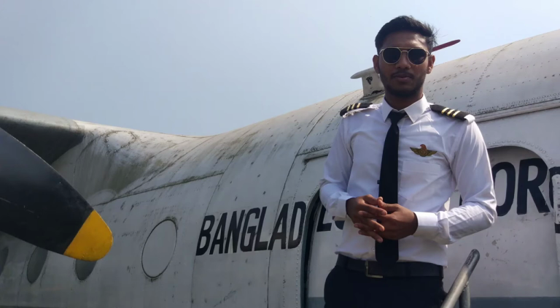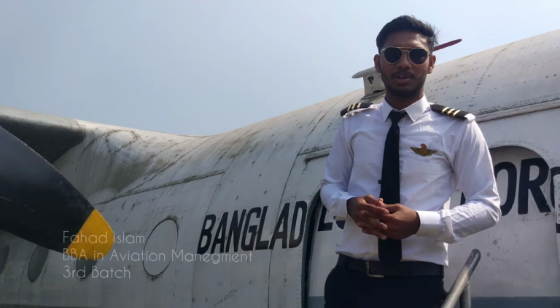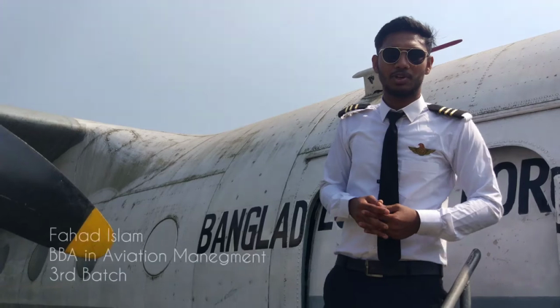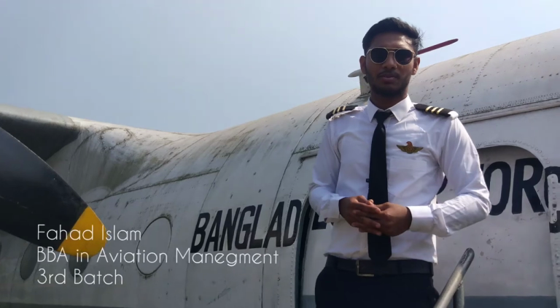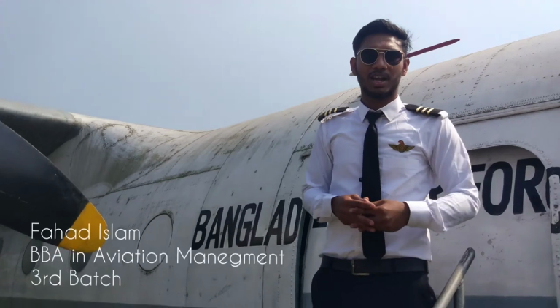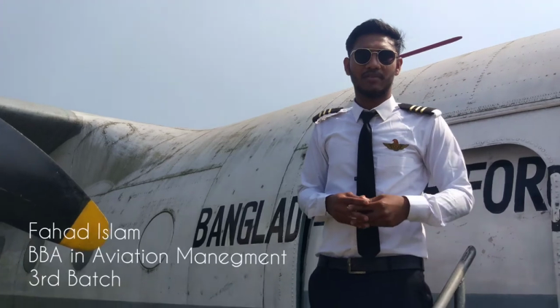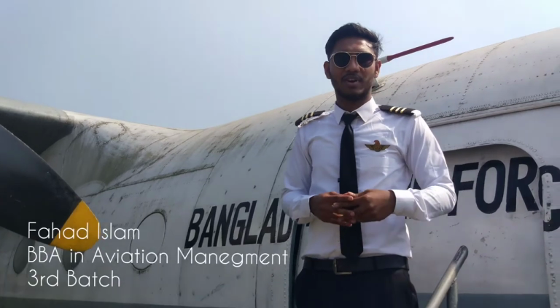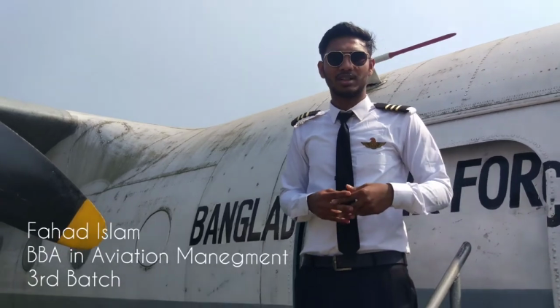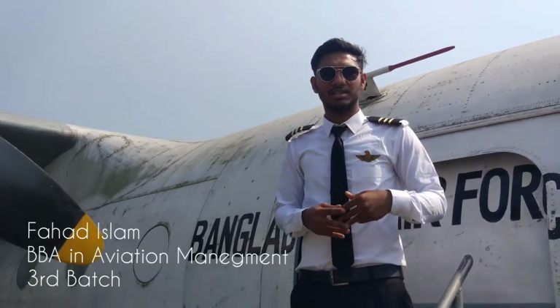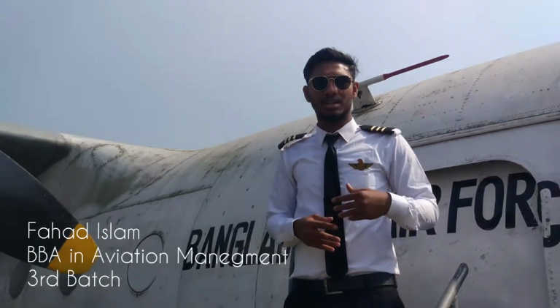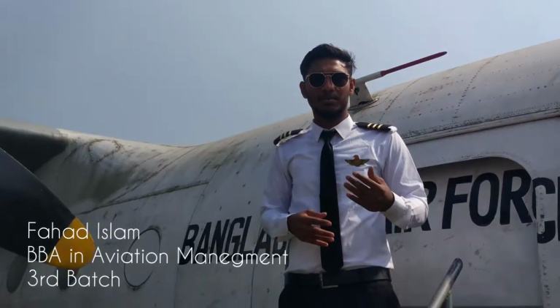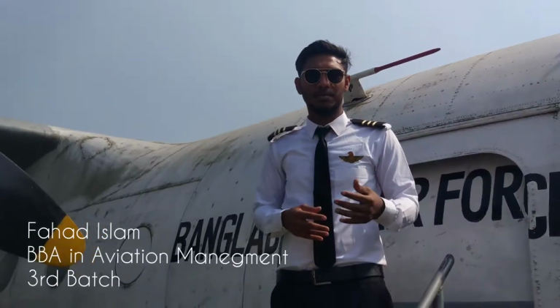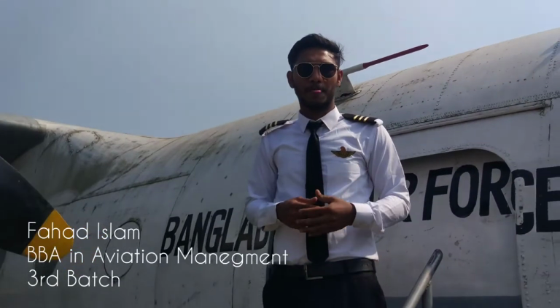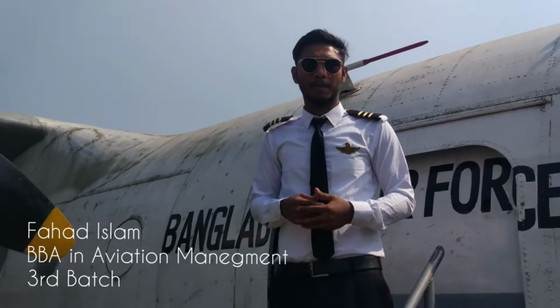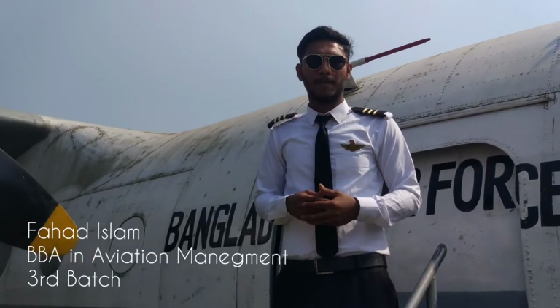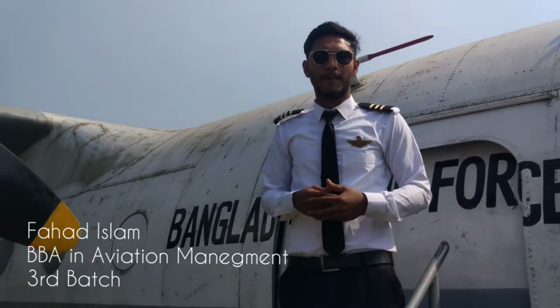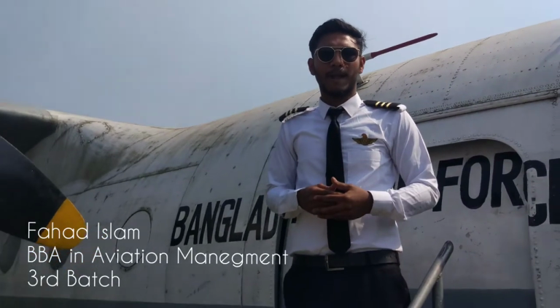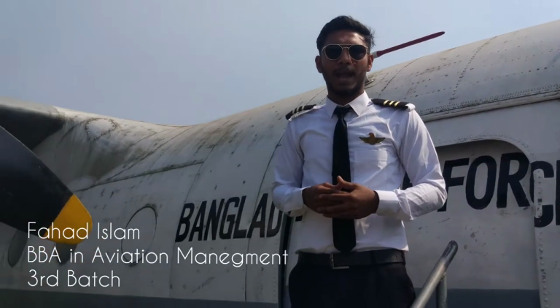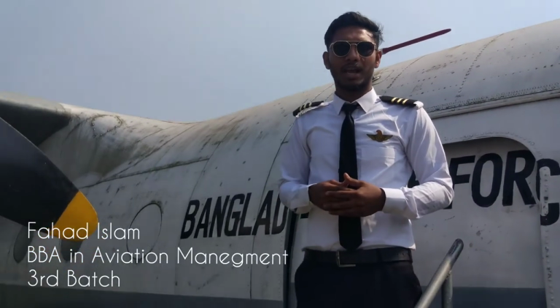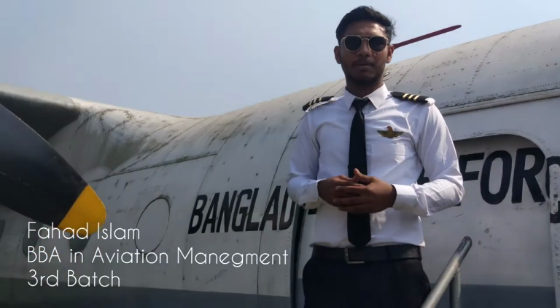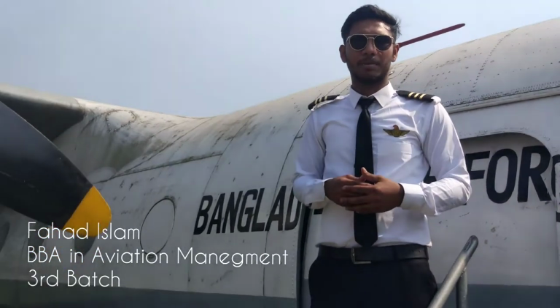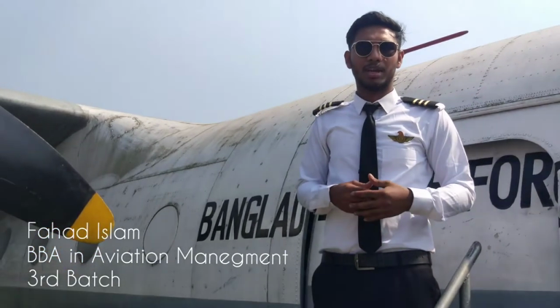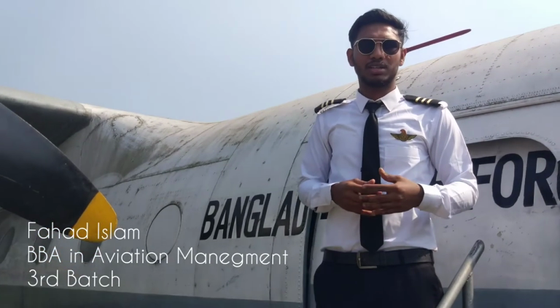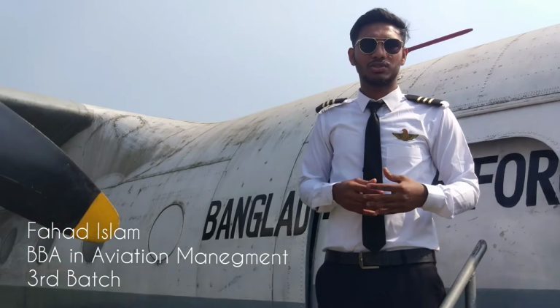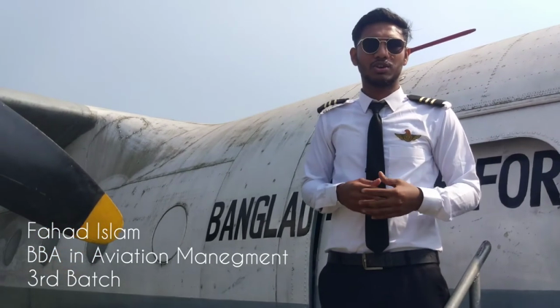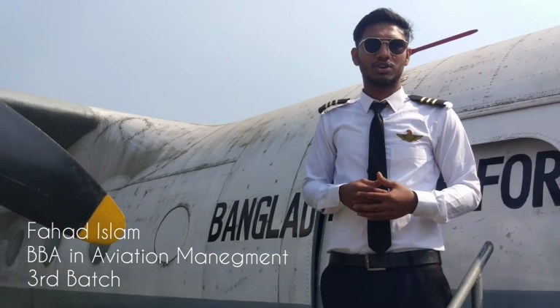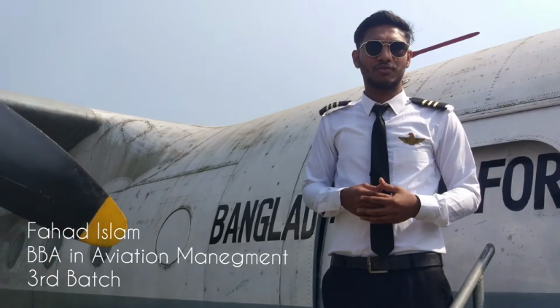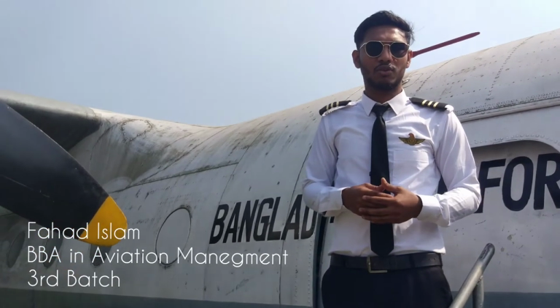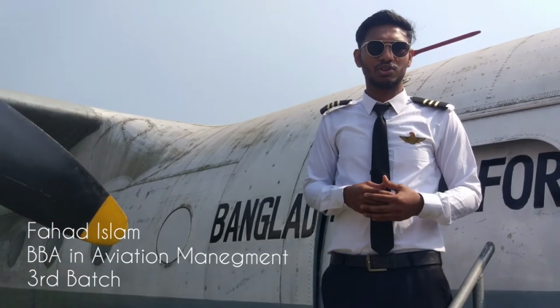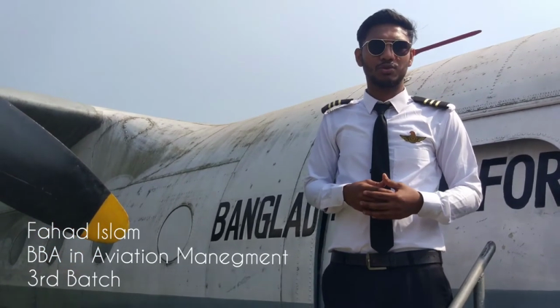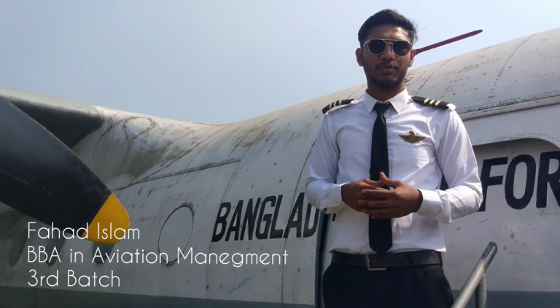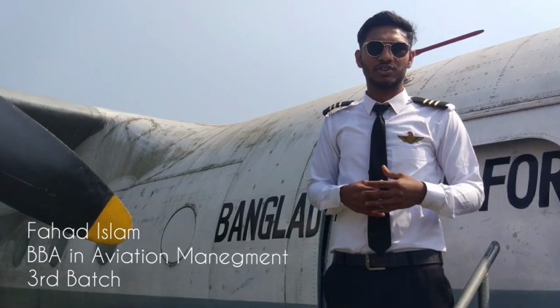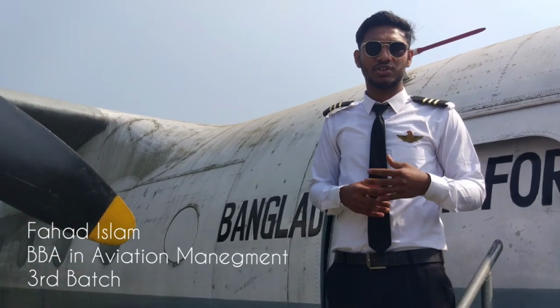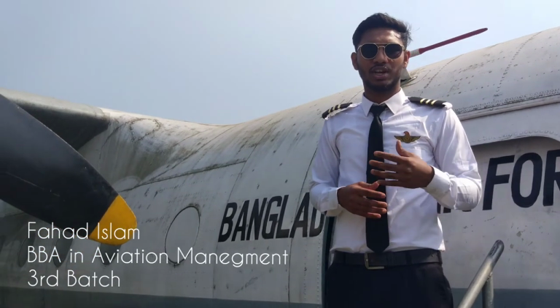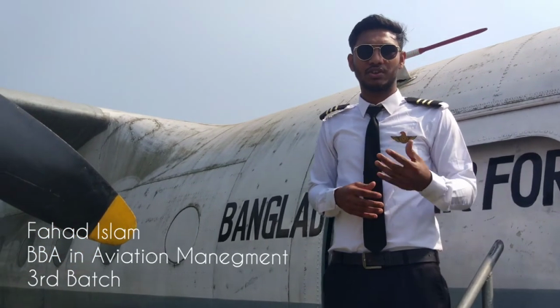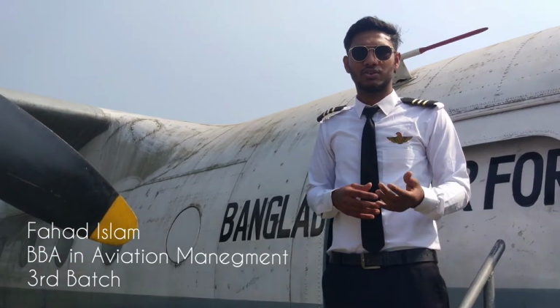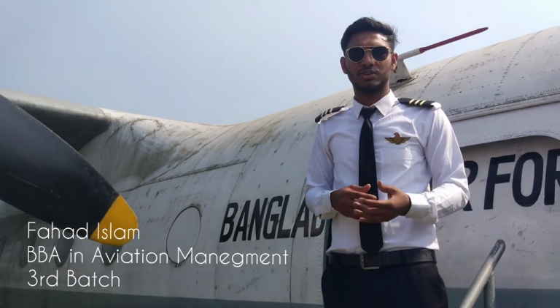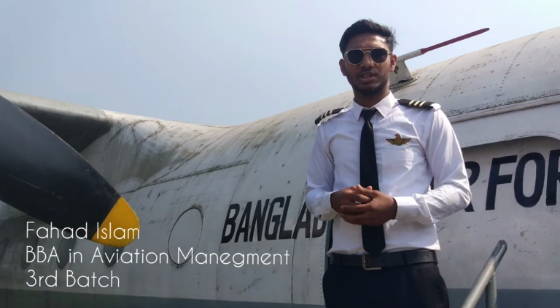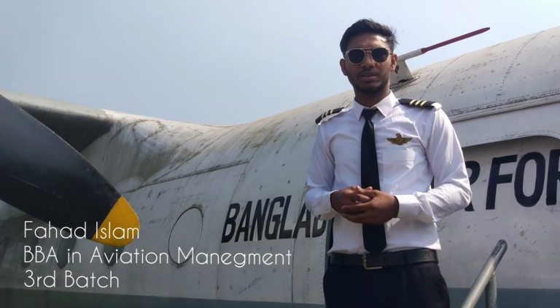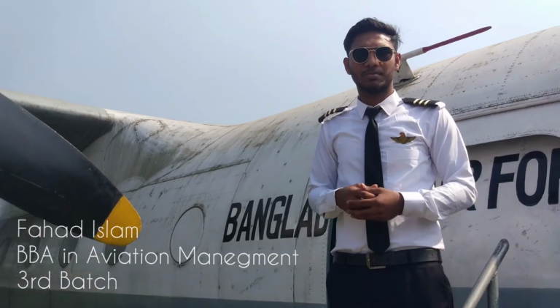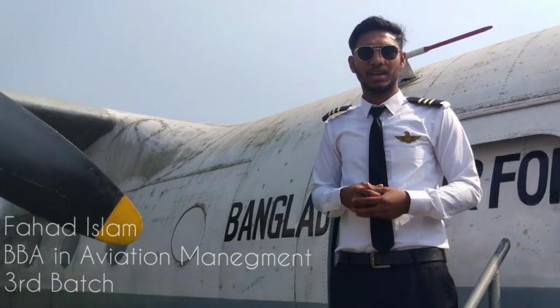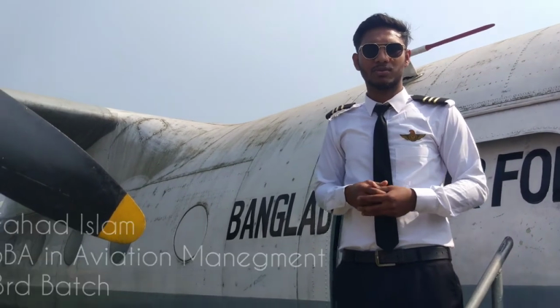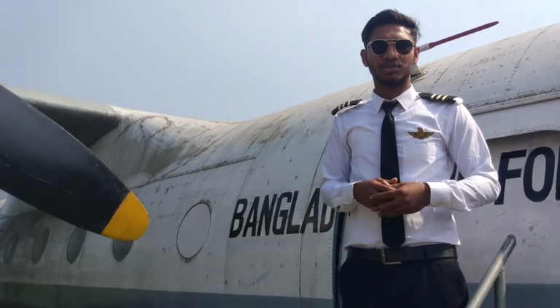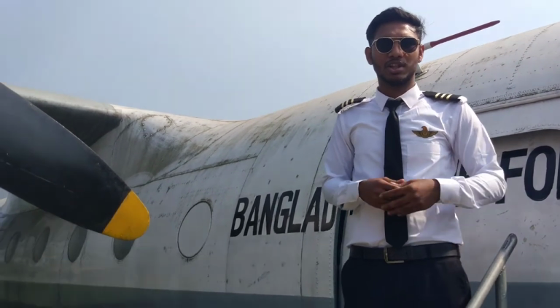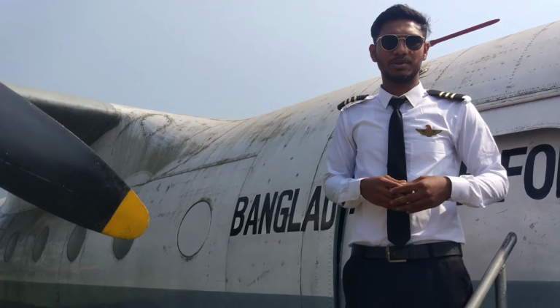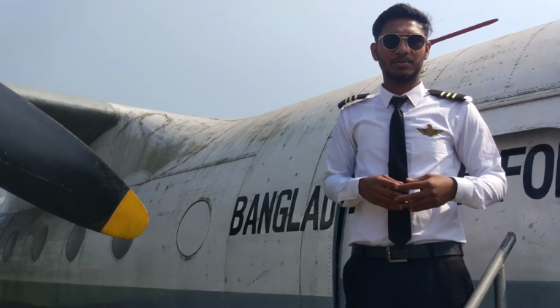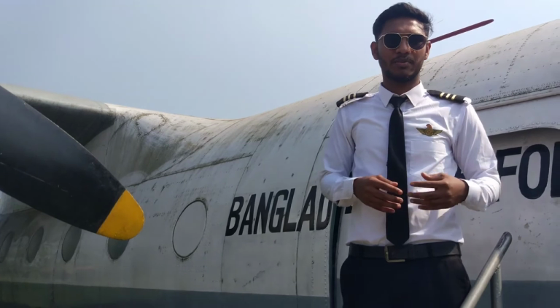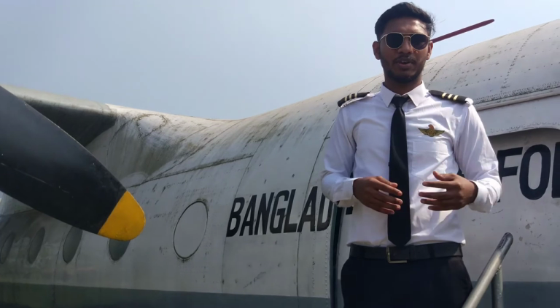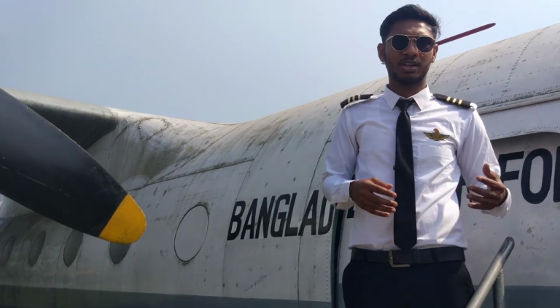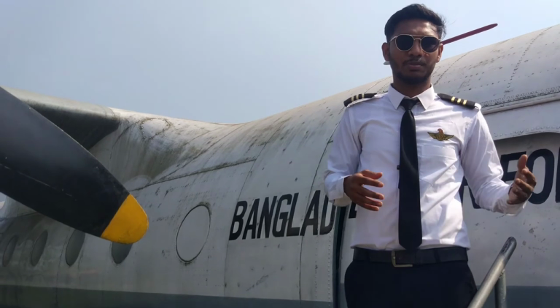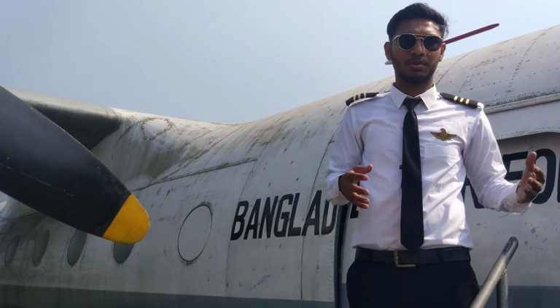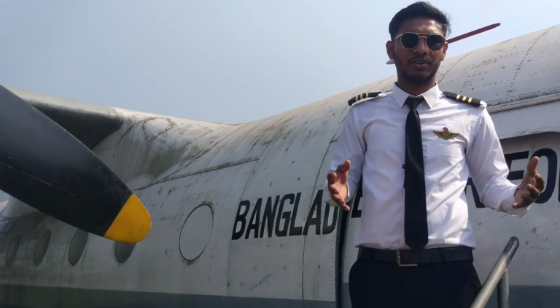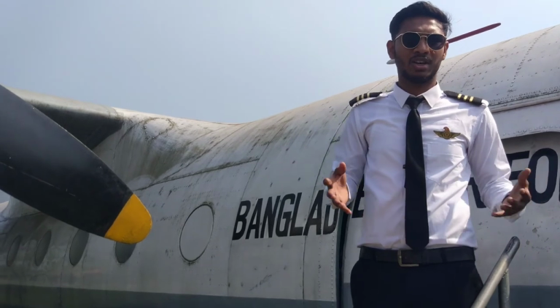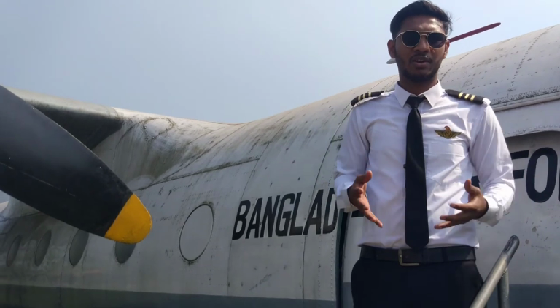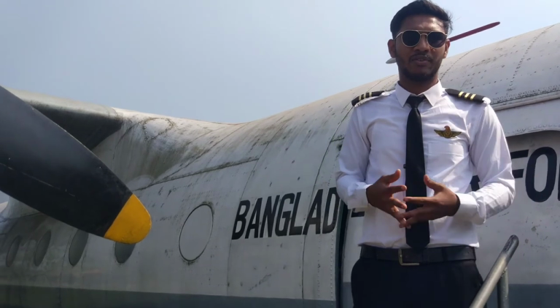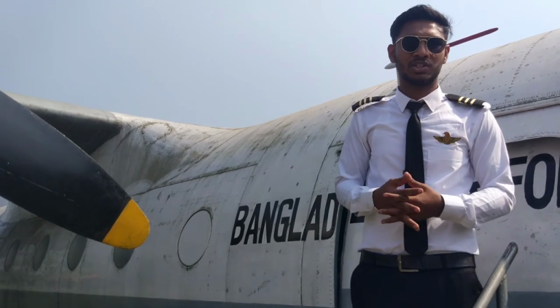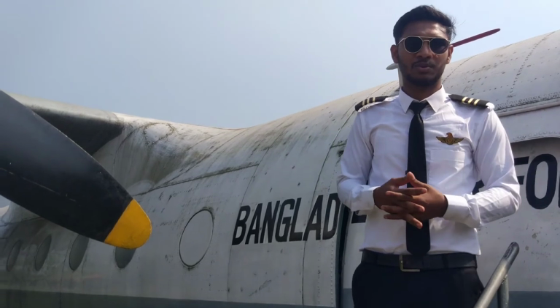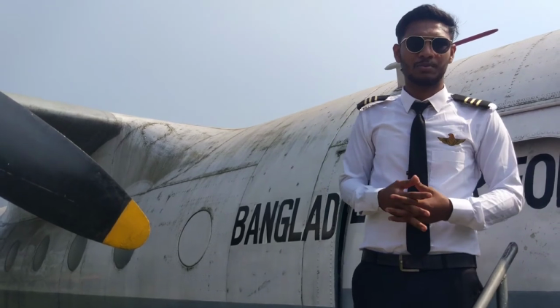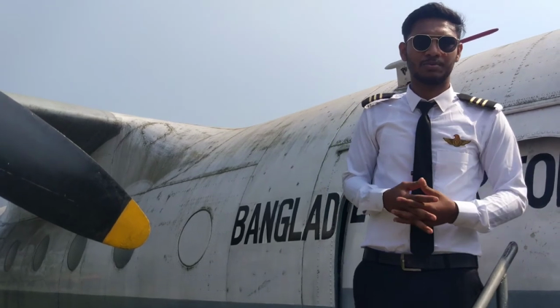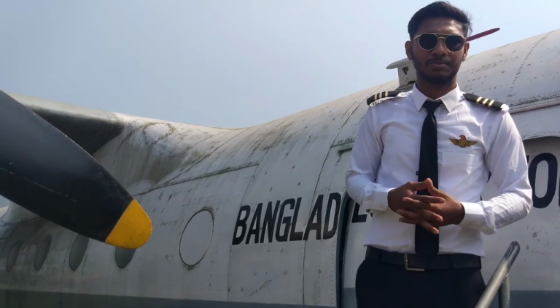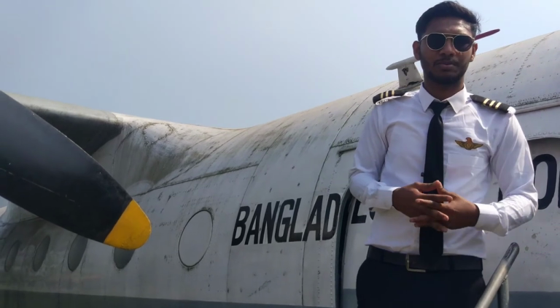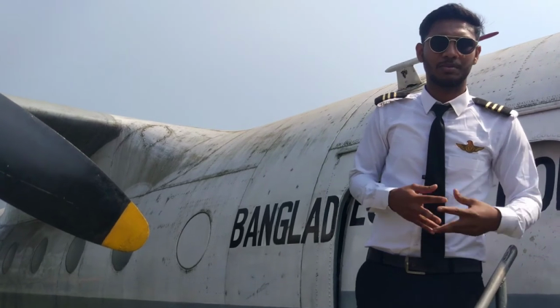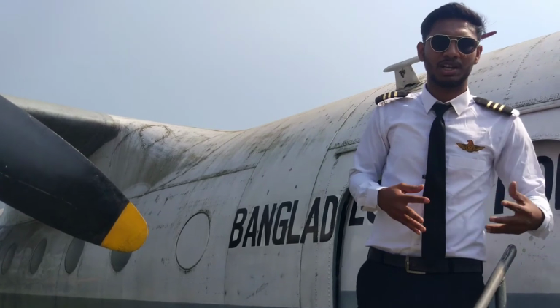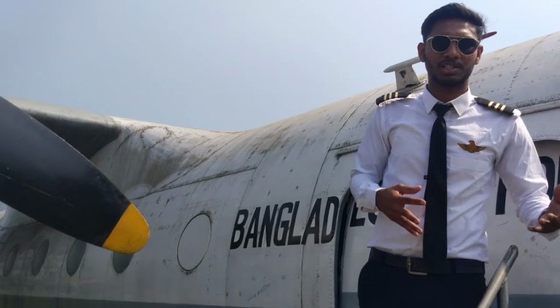Assalamu alaikum. I am Harvislav, a student of College of Vibration Technology. My course name is Vibration Management.